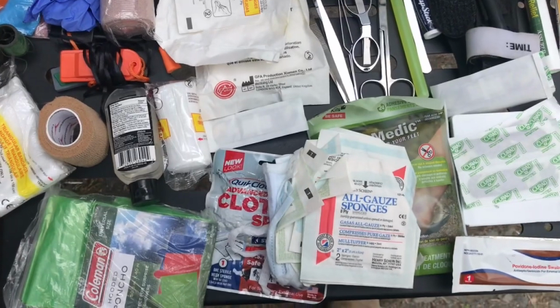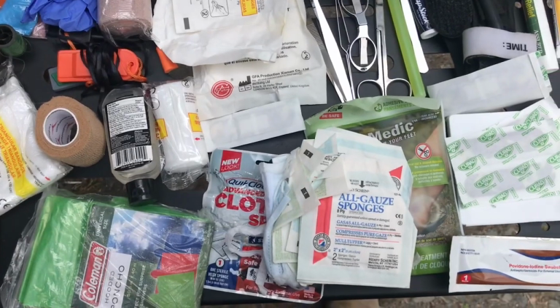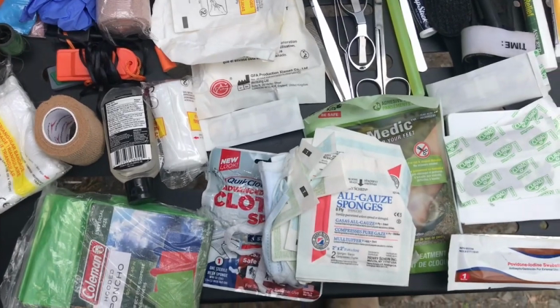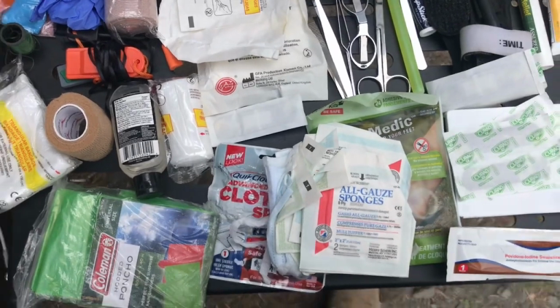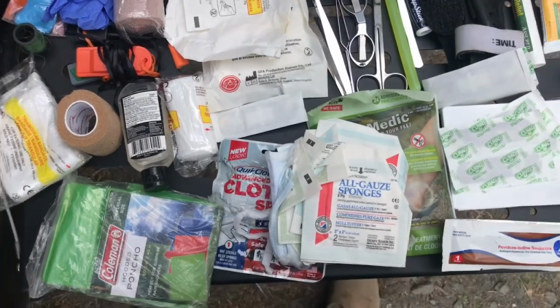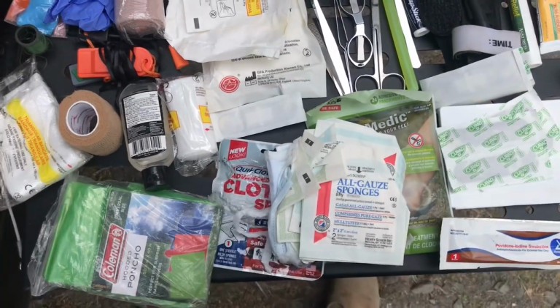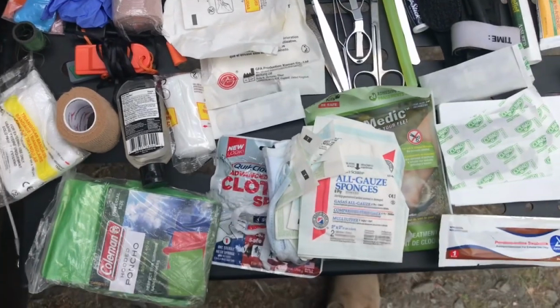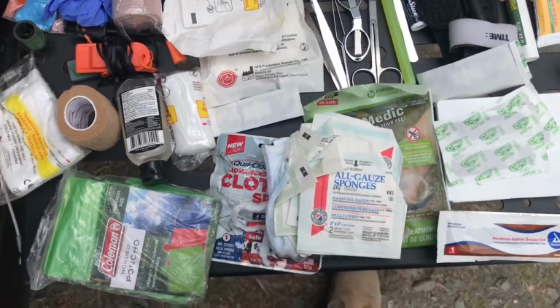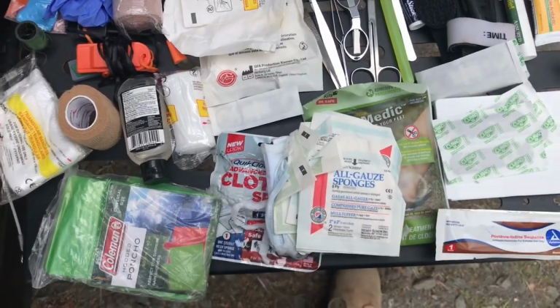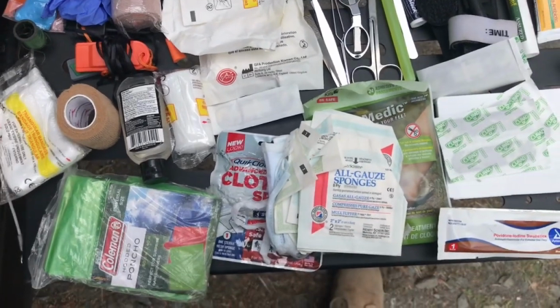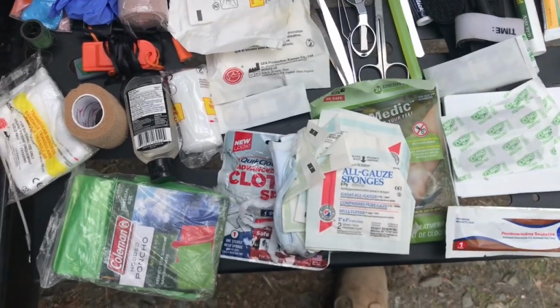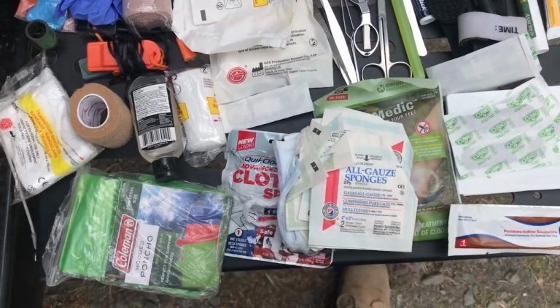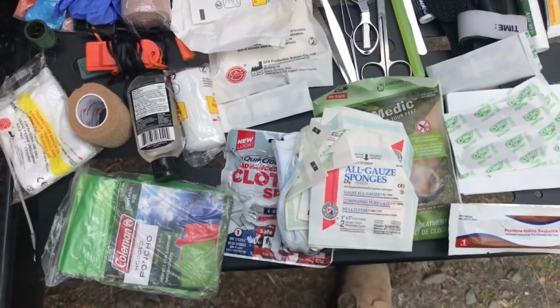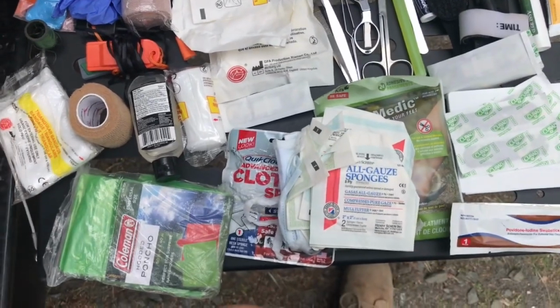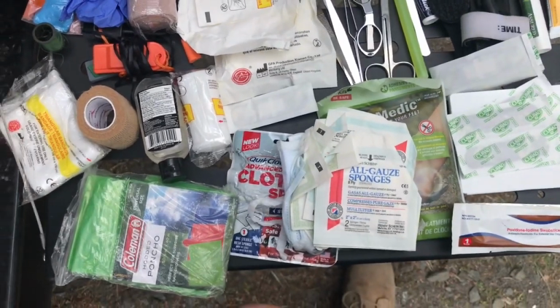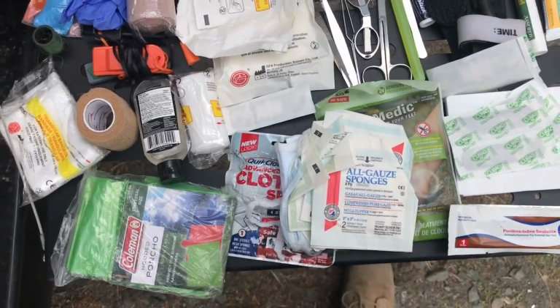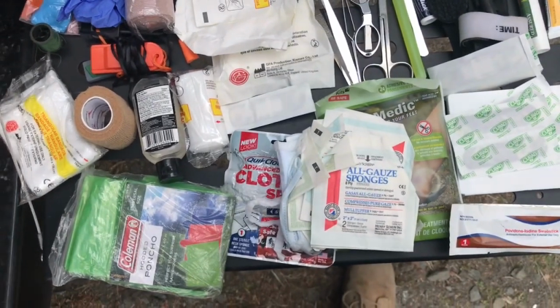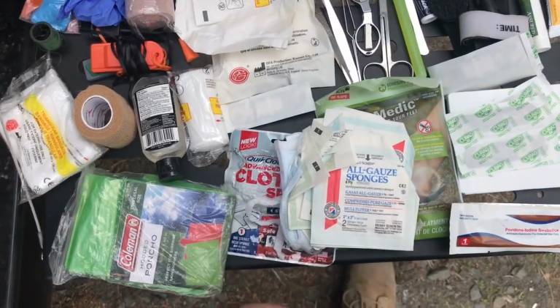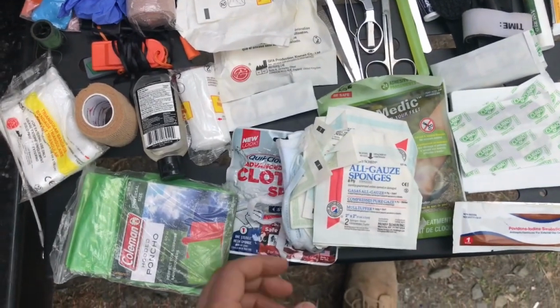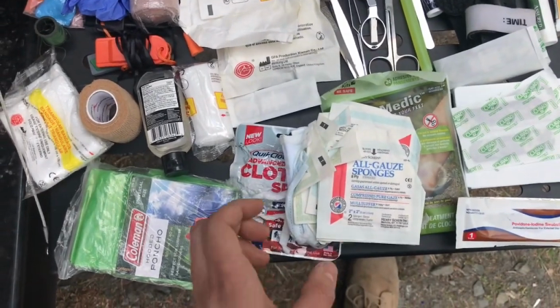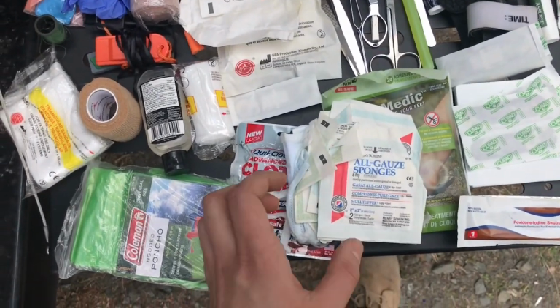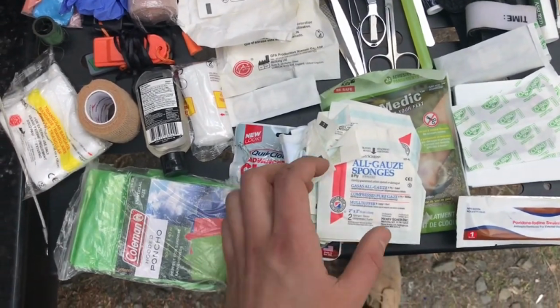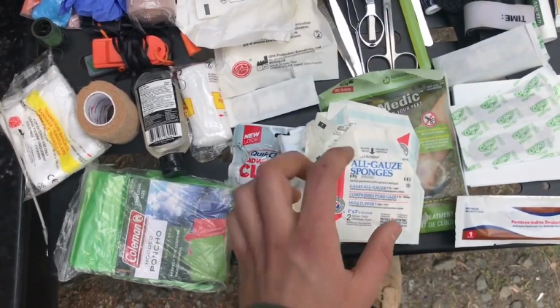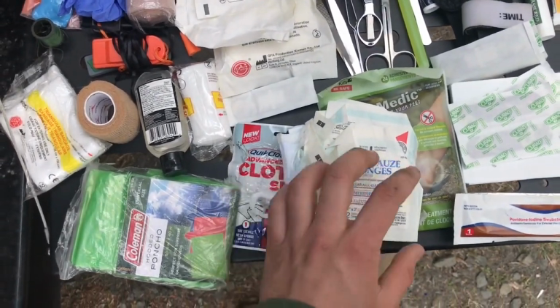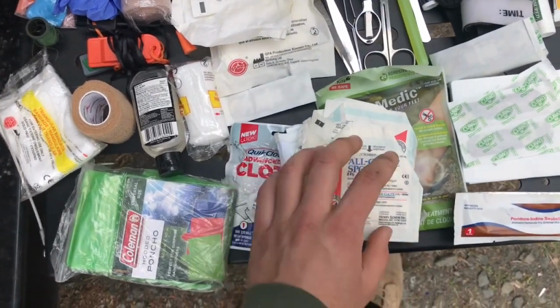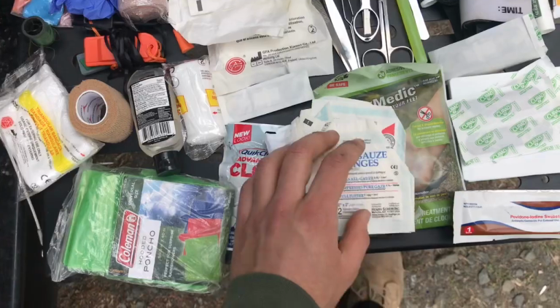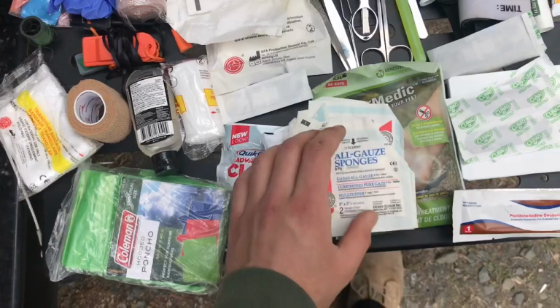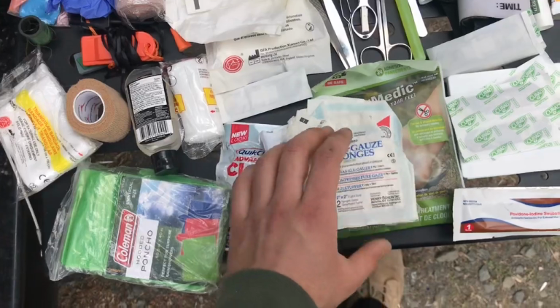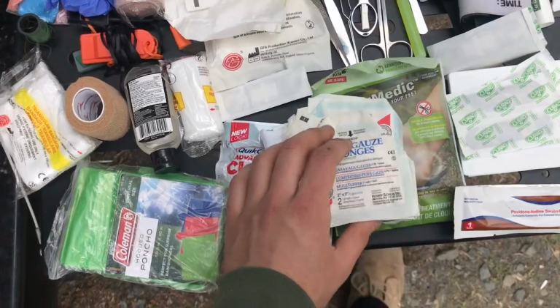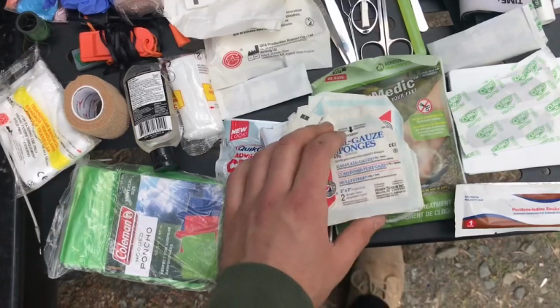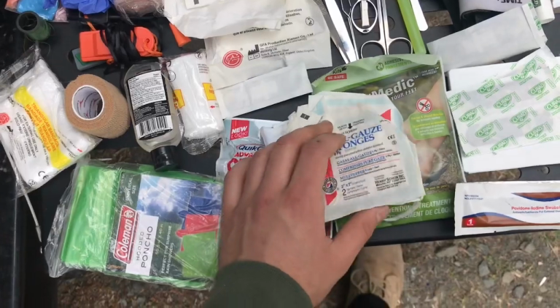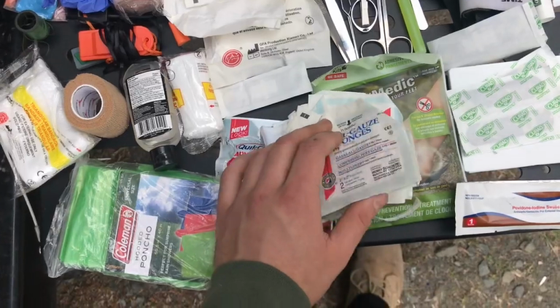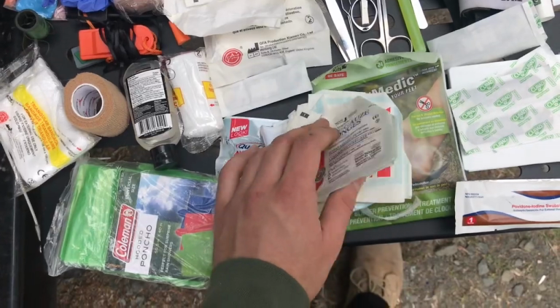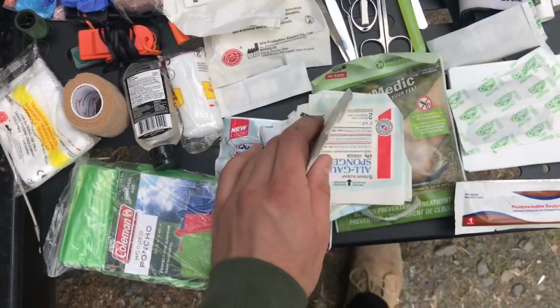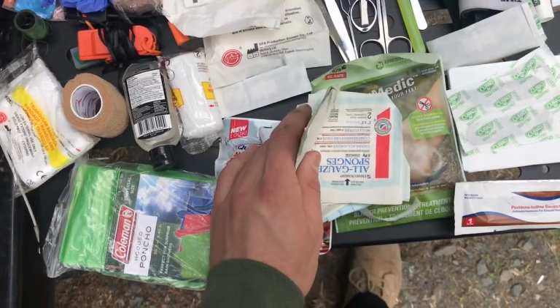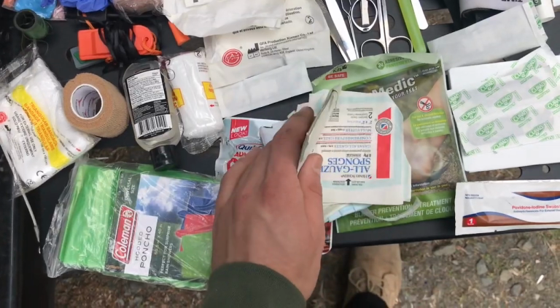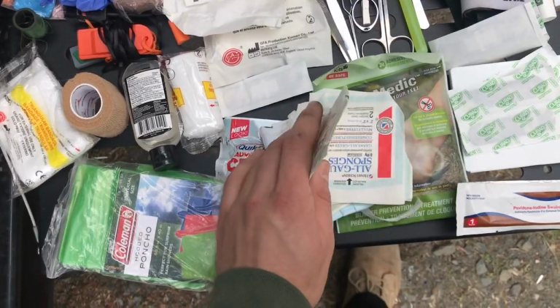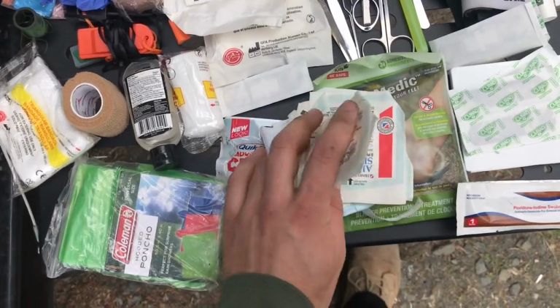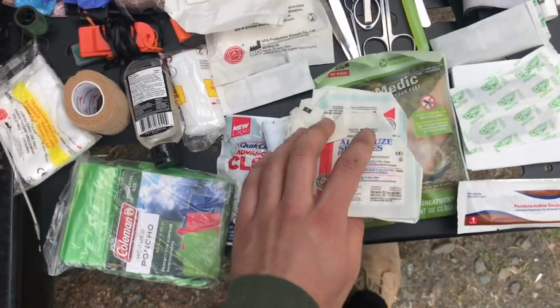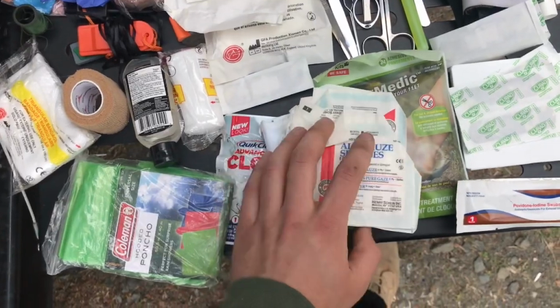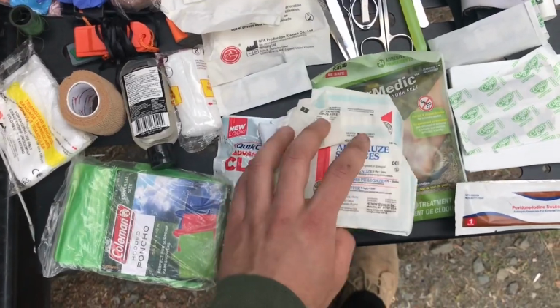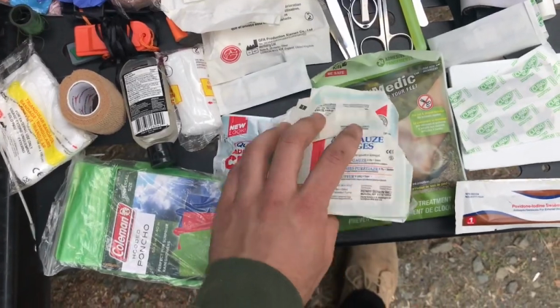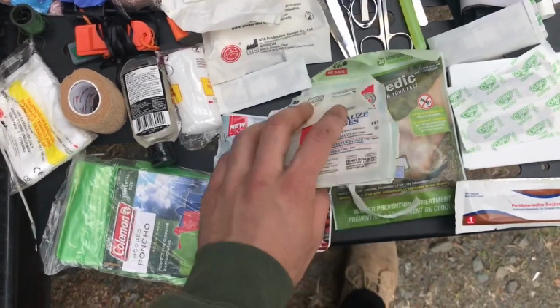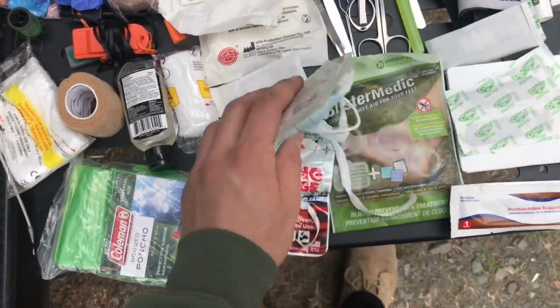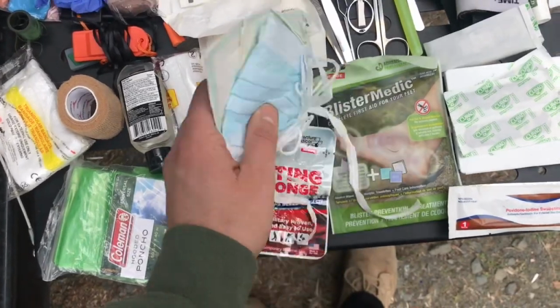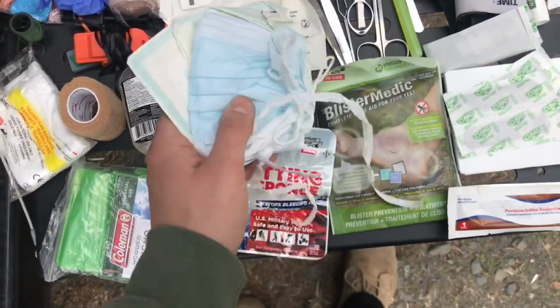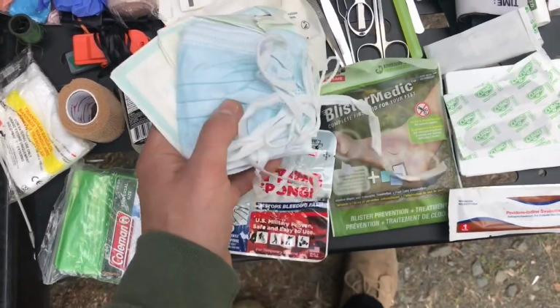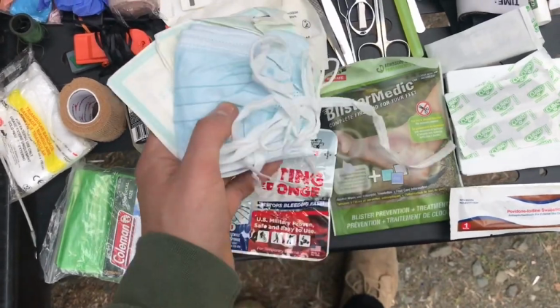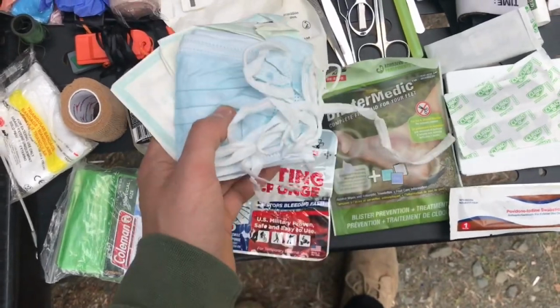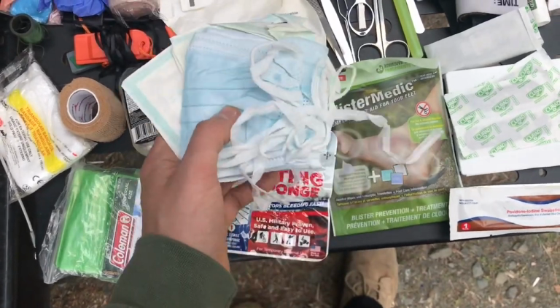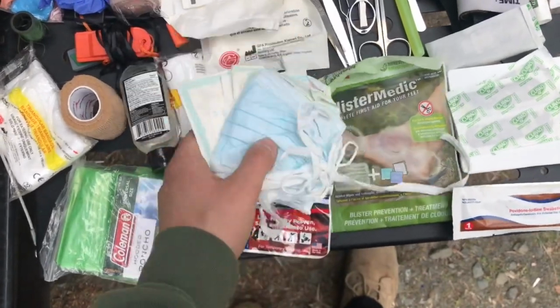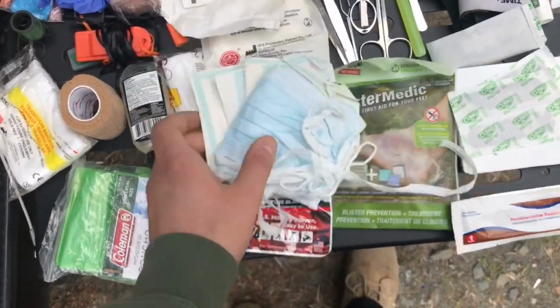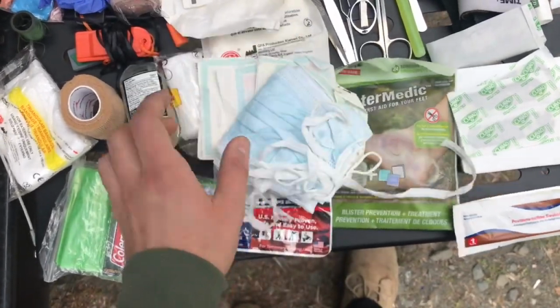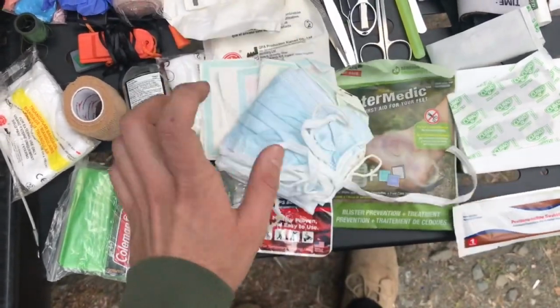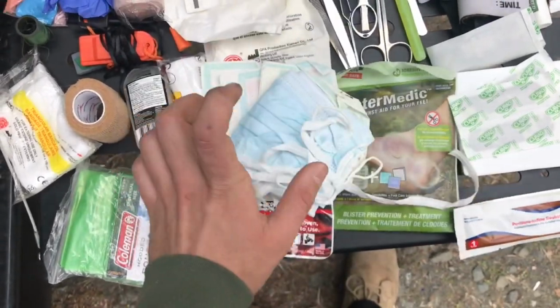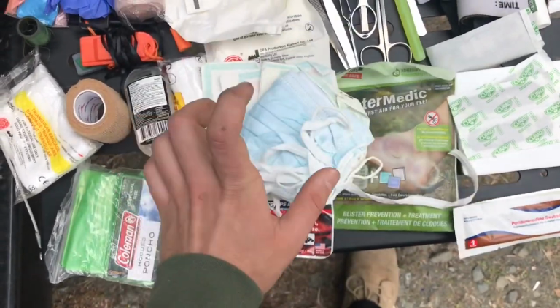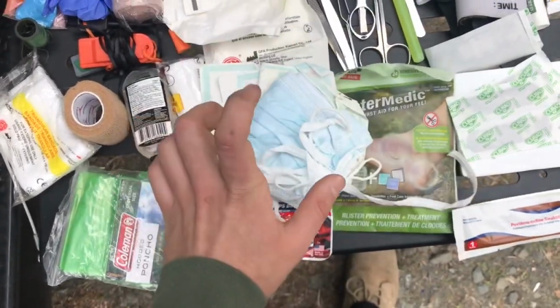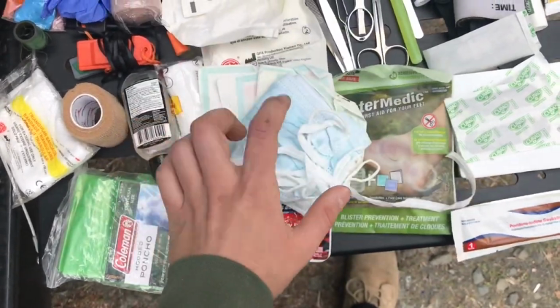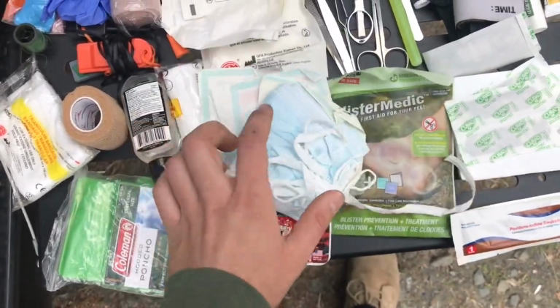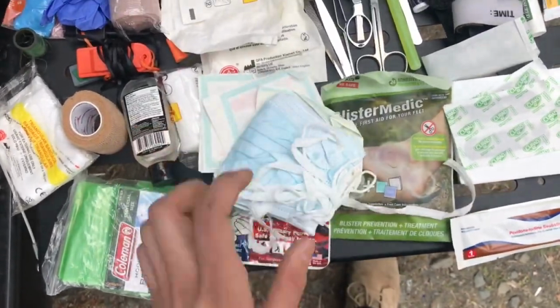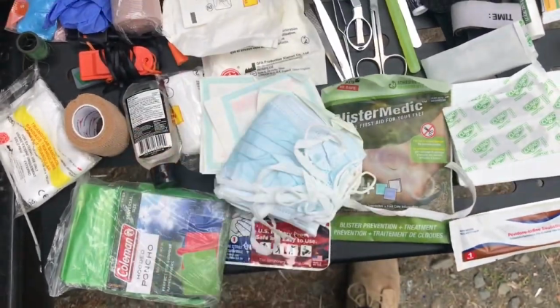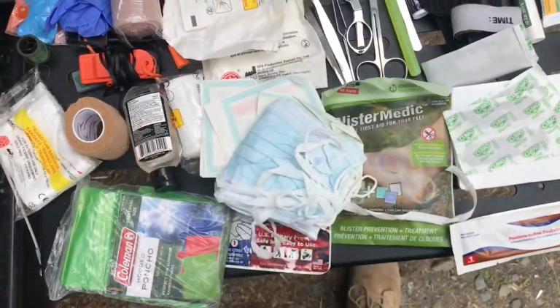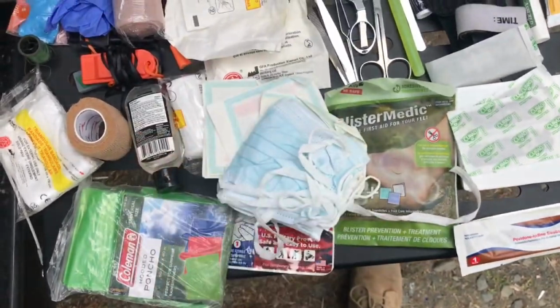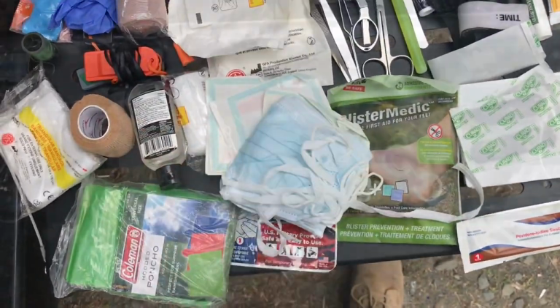In the more inner pocket of that med kit I had some more gauze and some face masks.